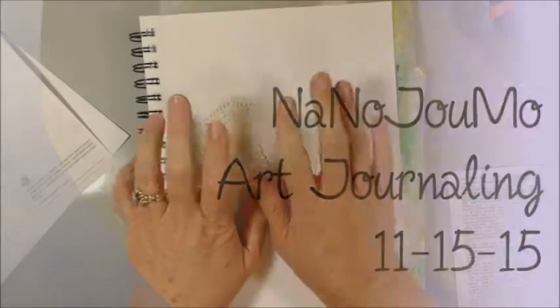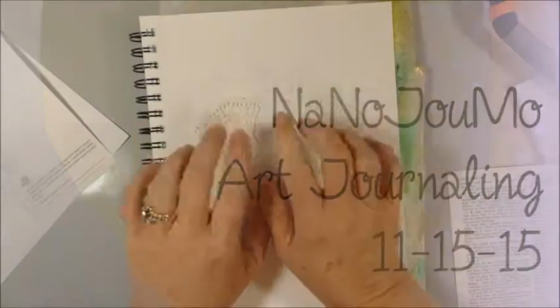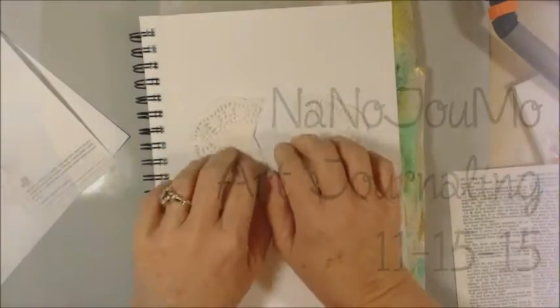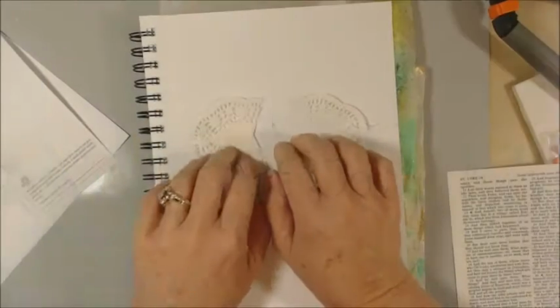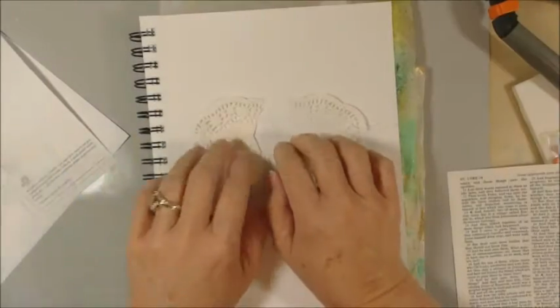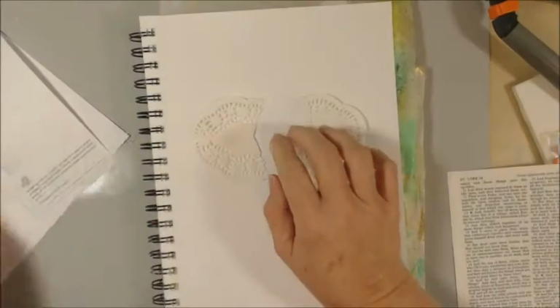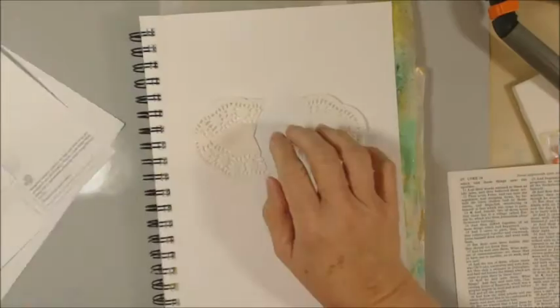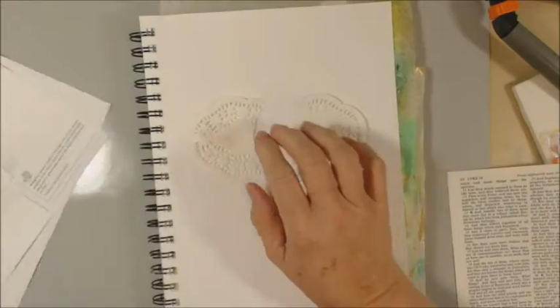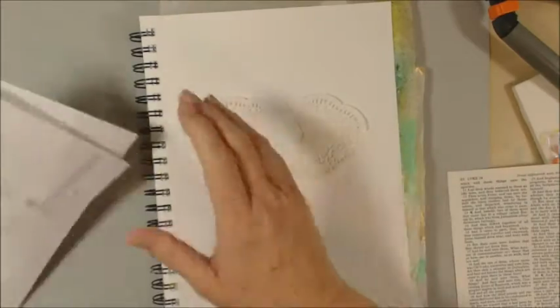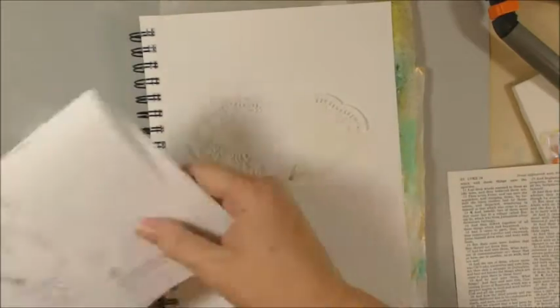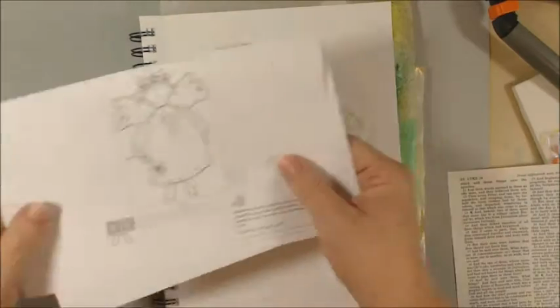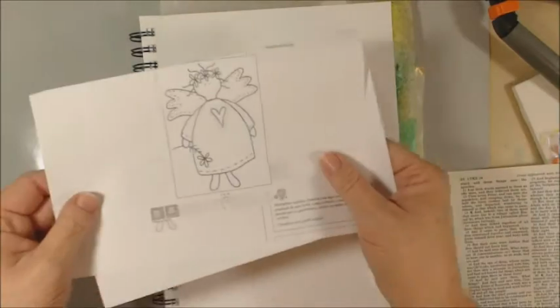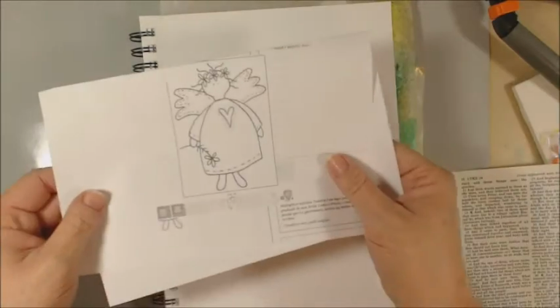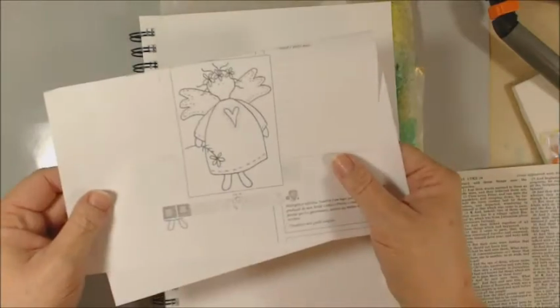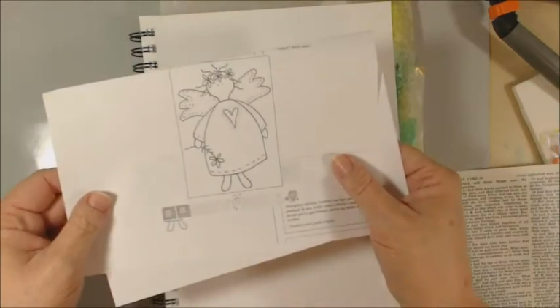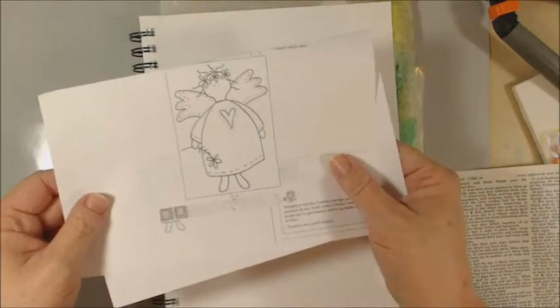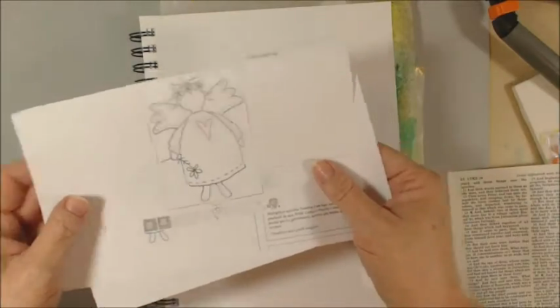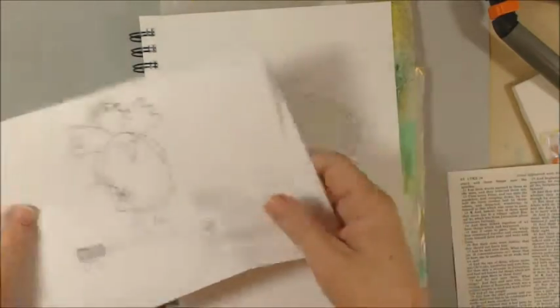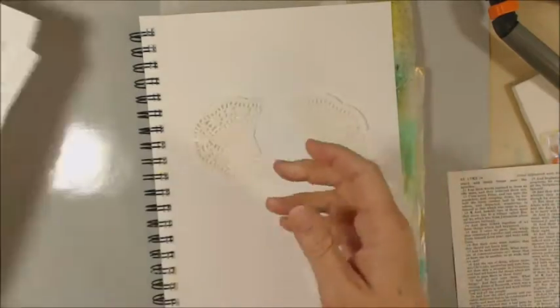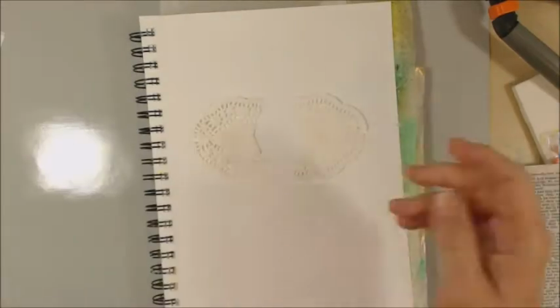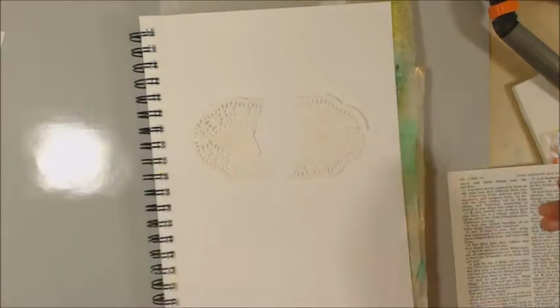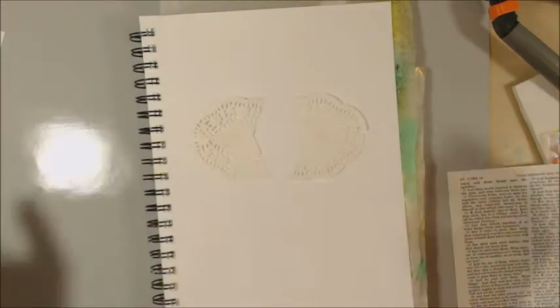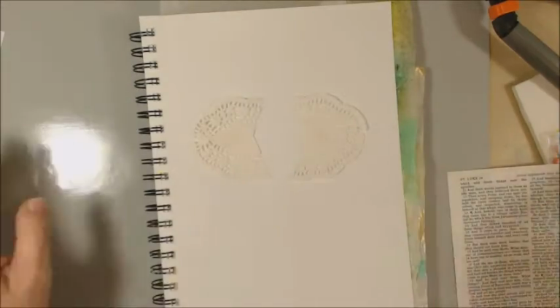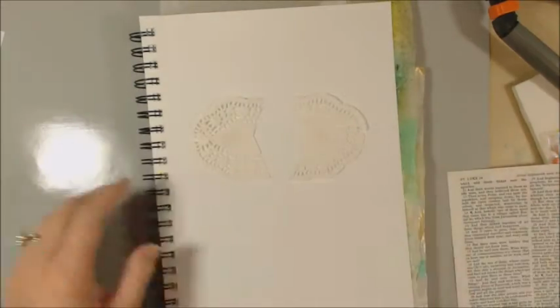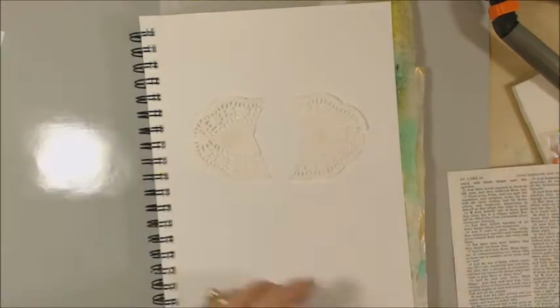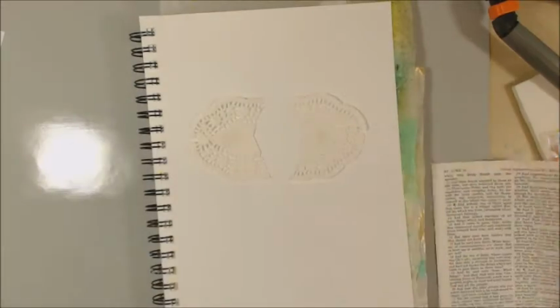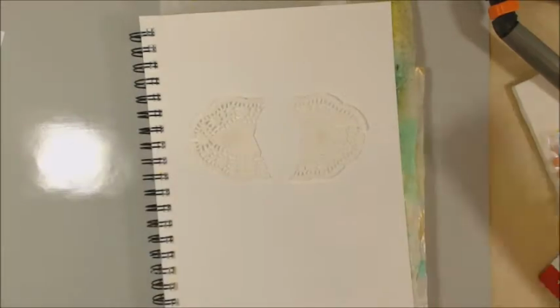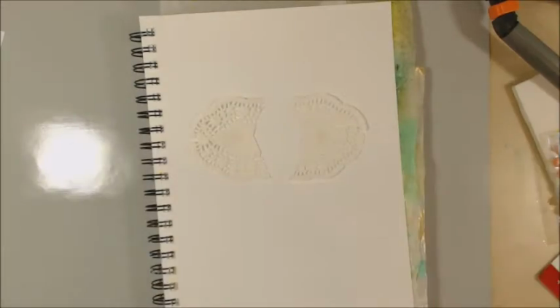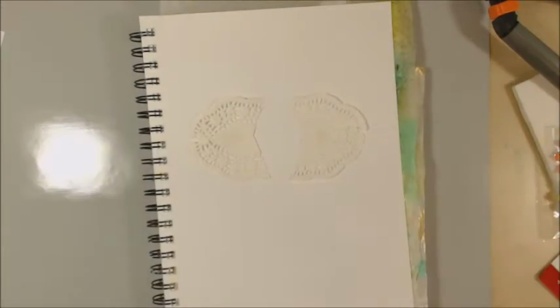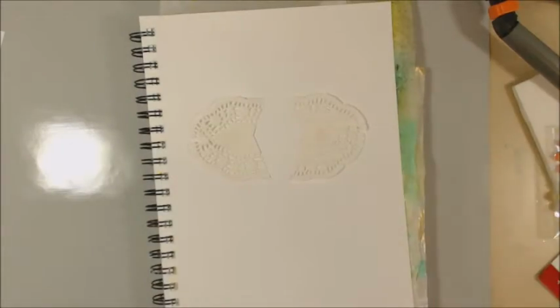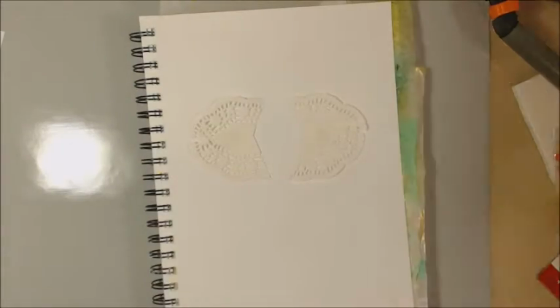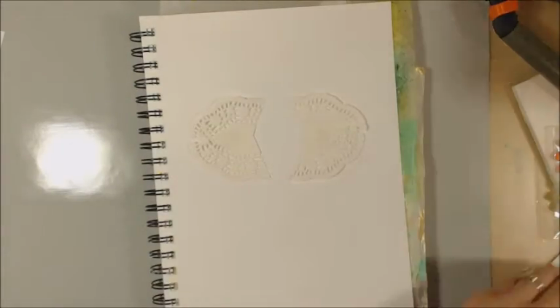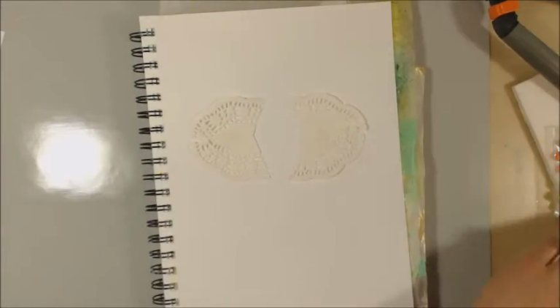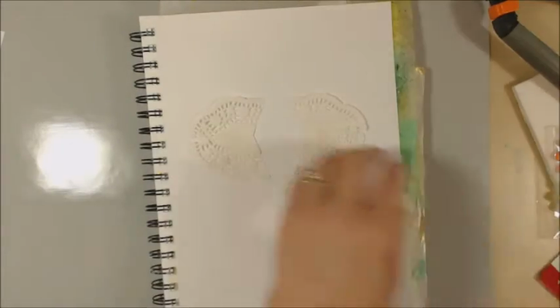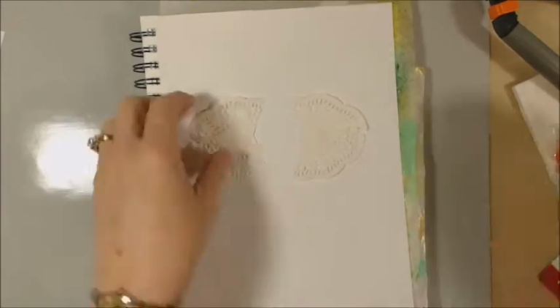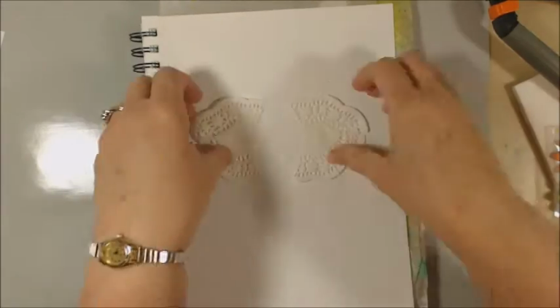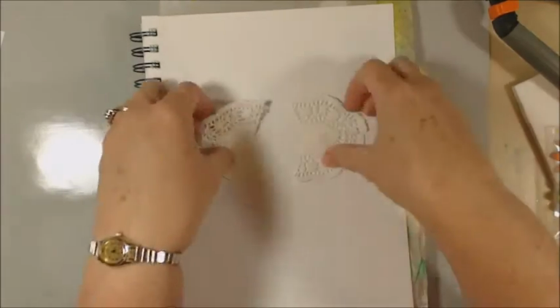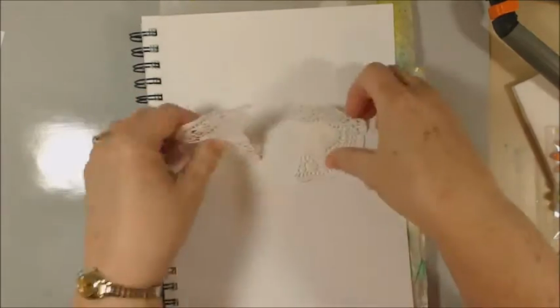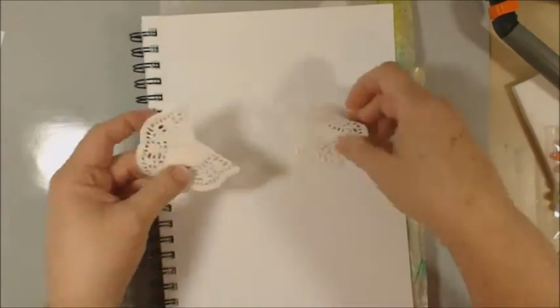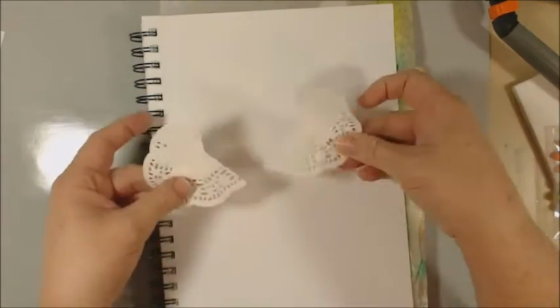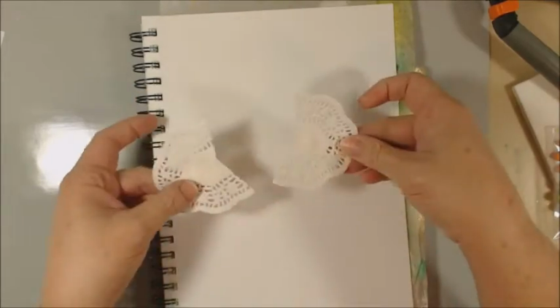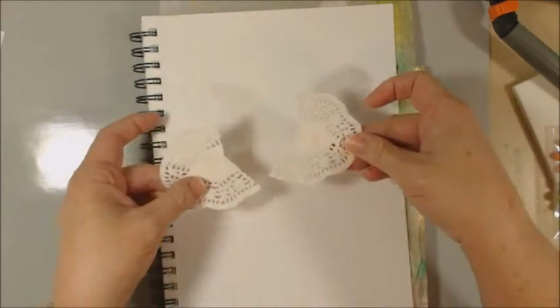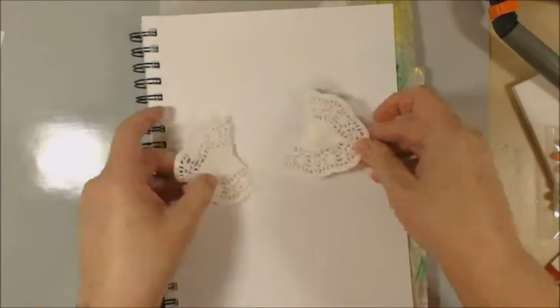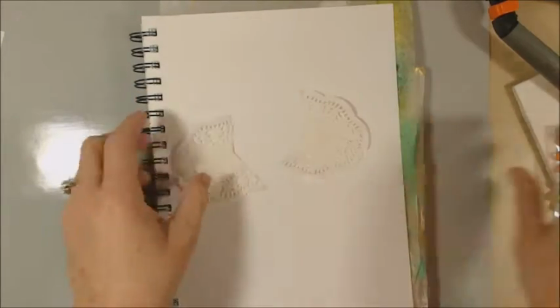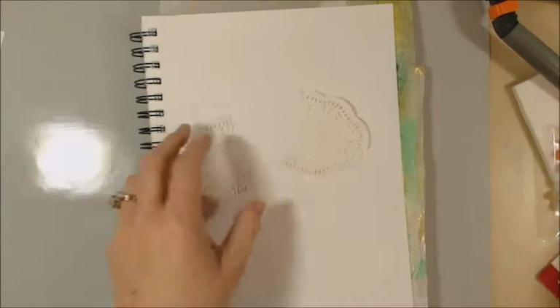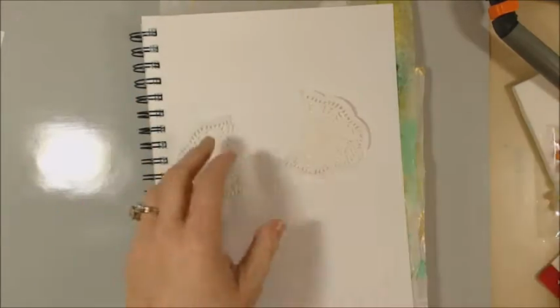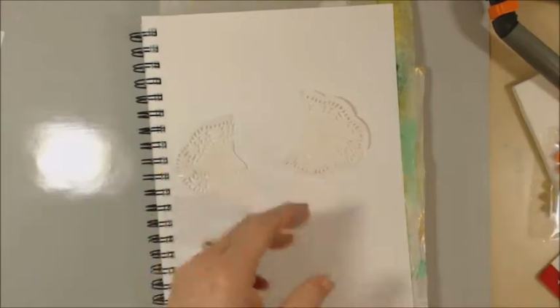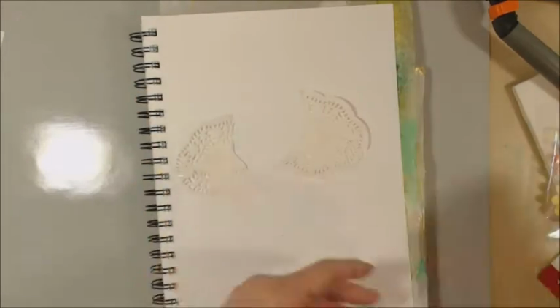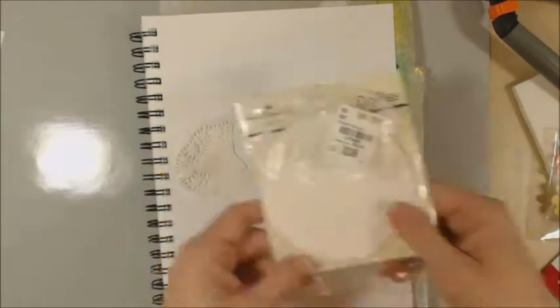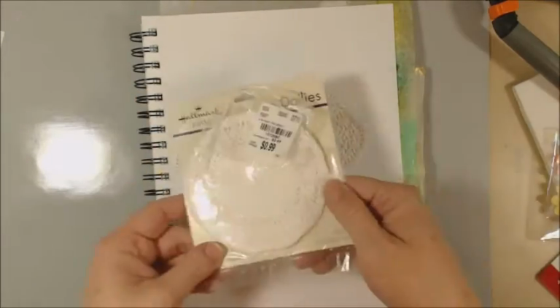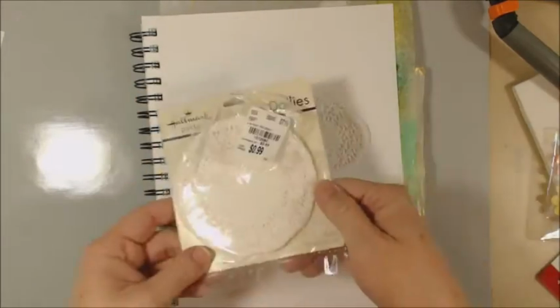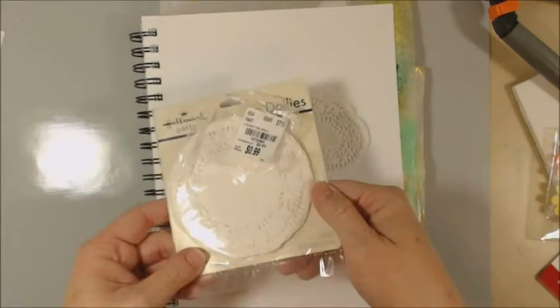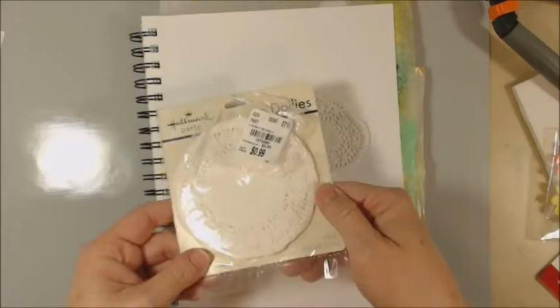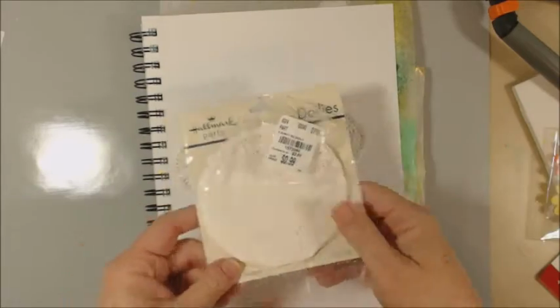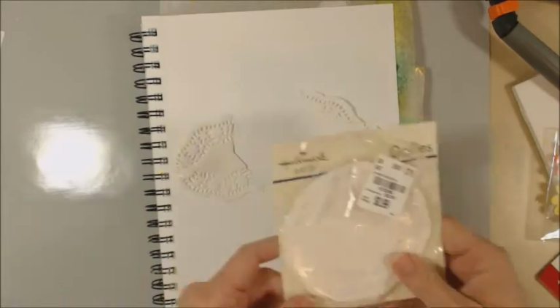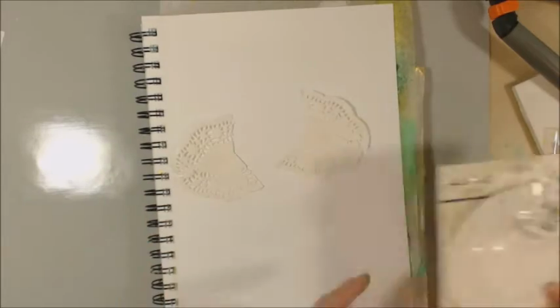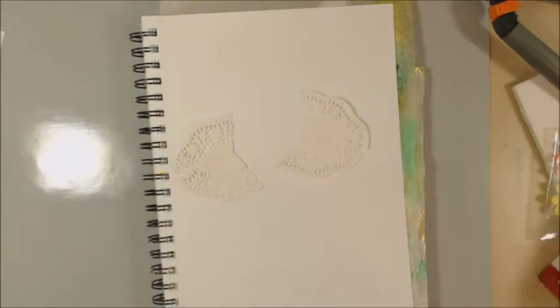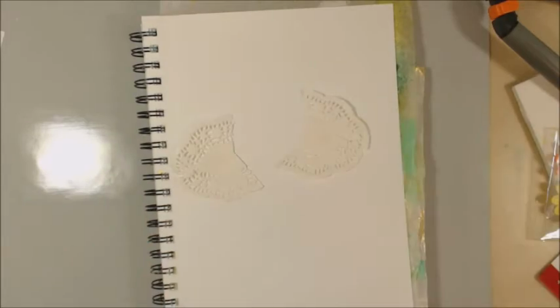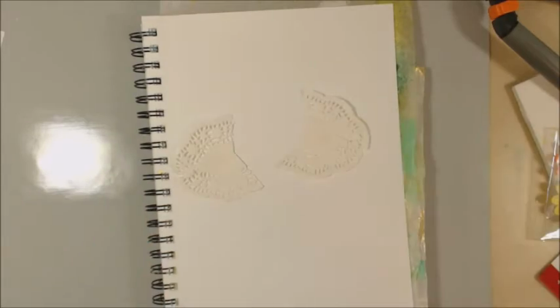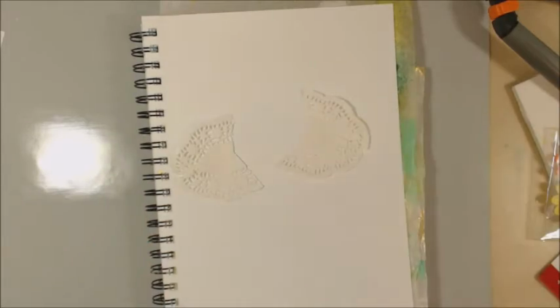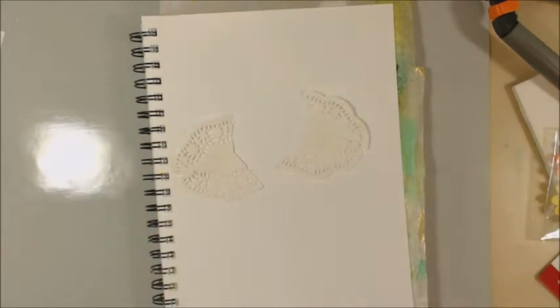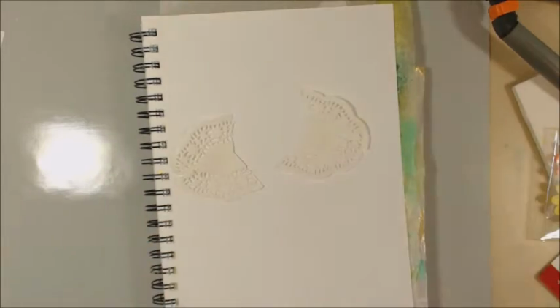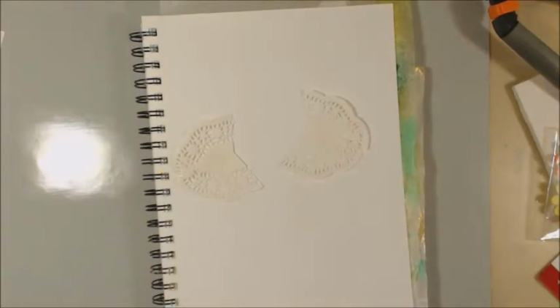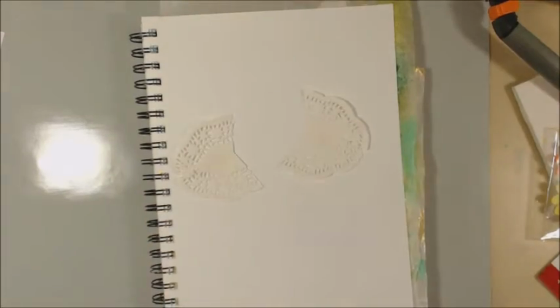Hey everybody, it's Sheri with Cards & More by Sheri. I'm here with another Nano Jomo journaling page today.